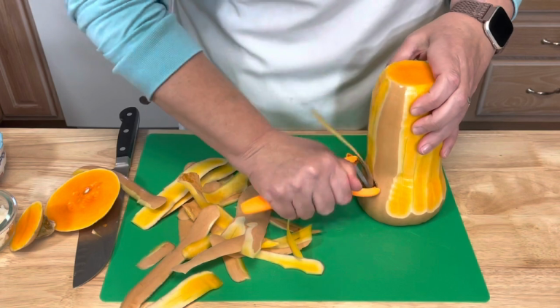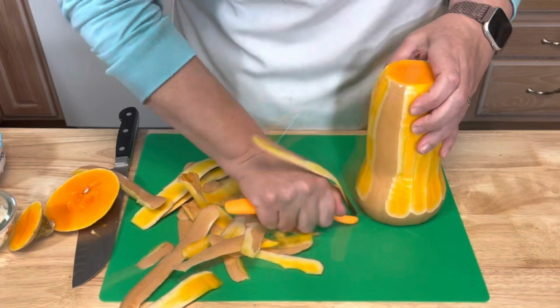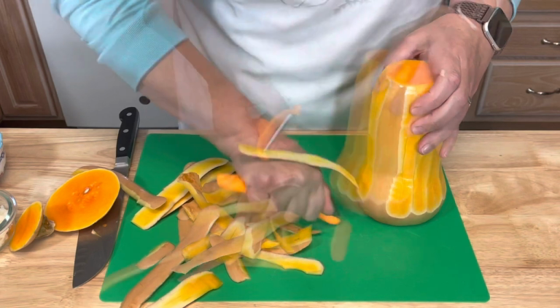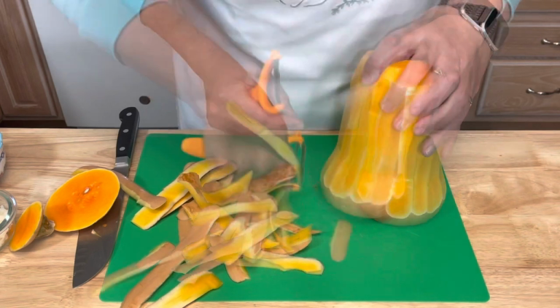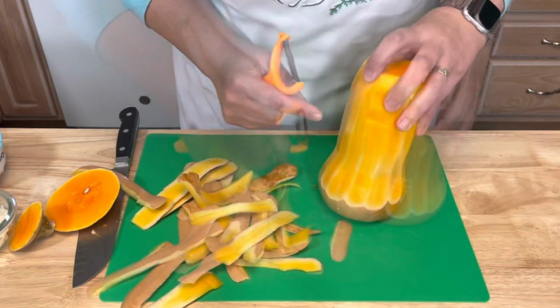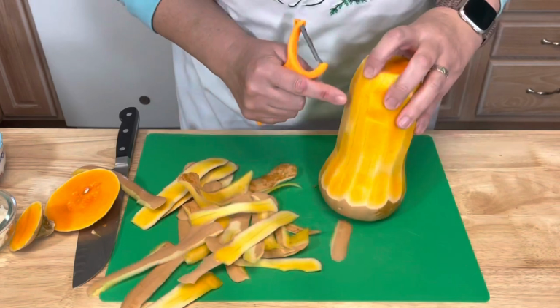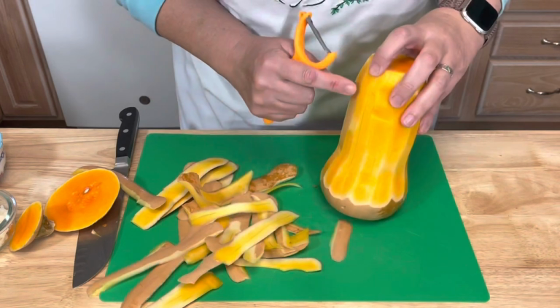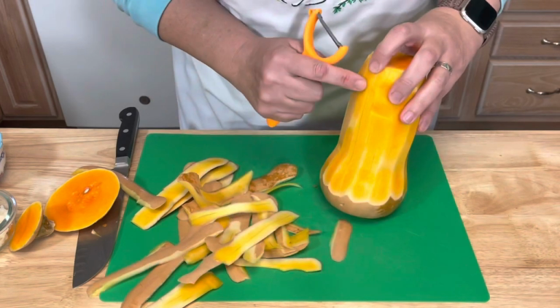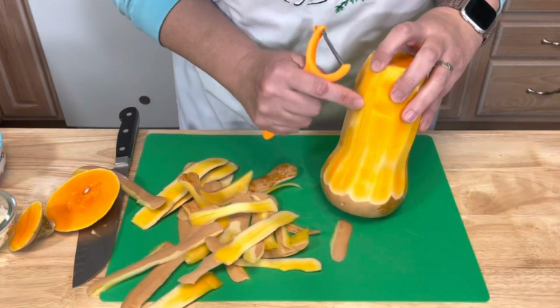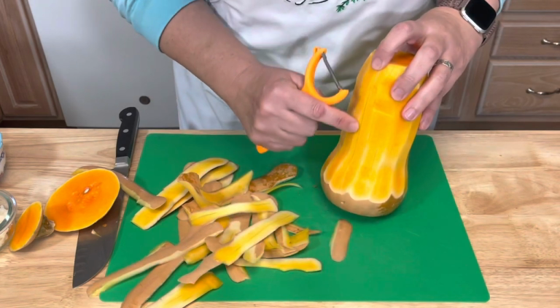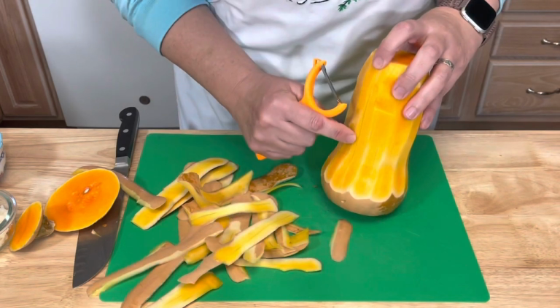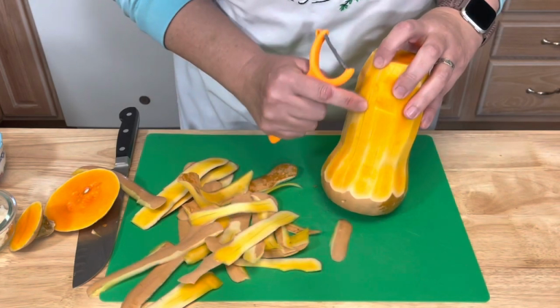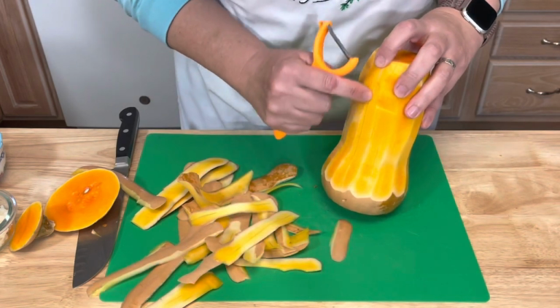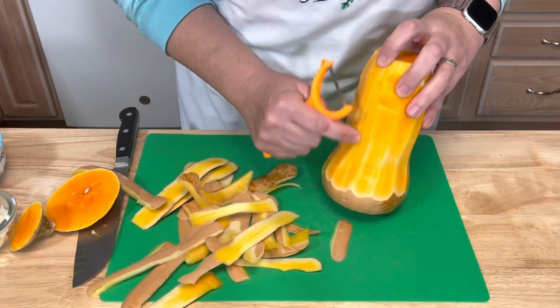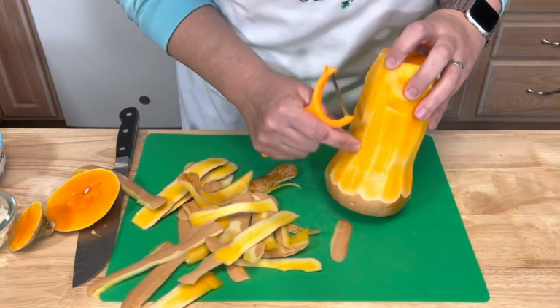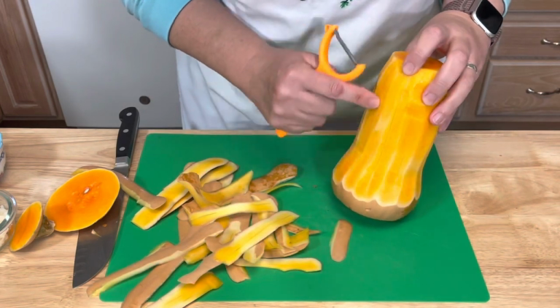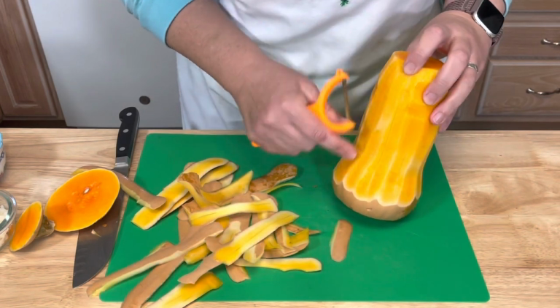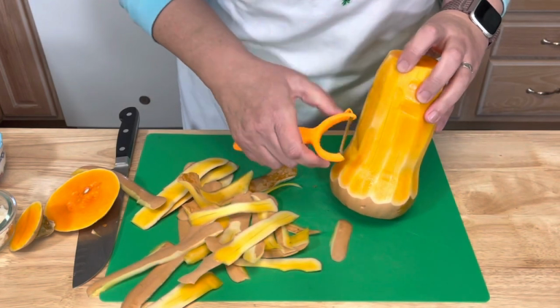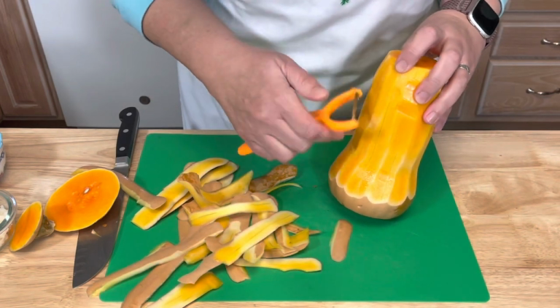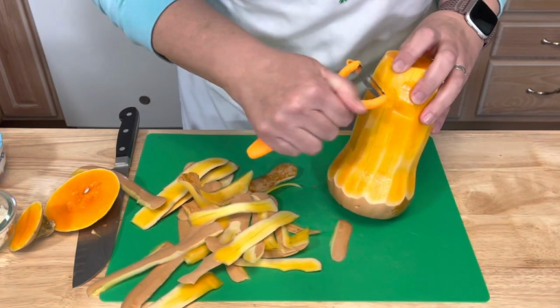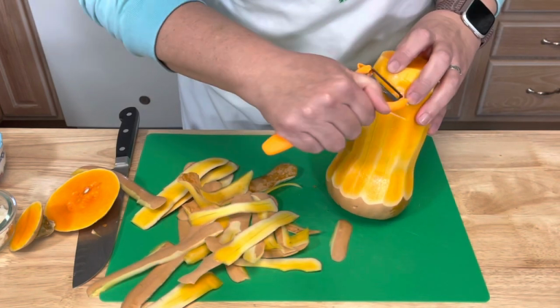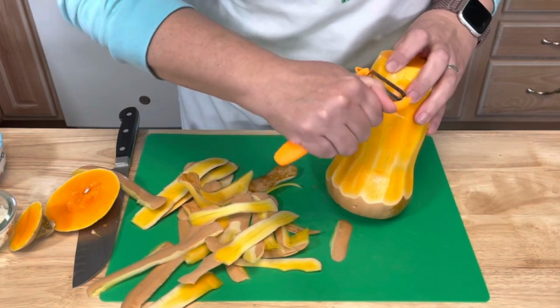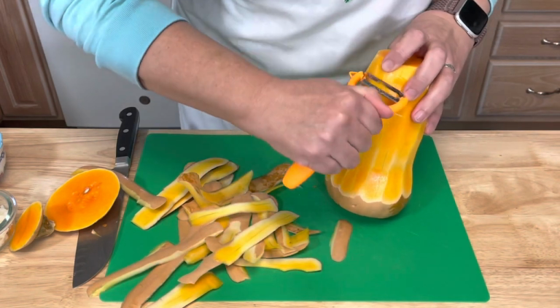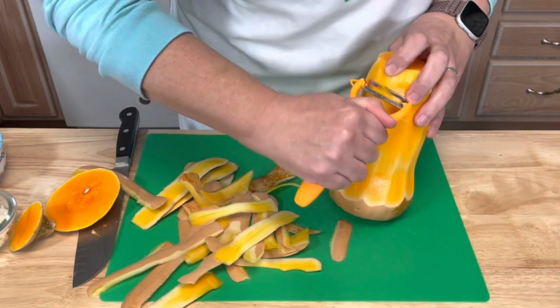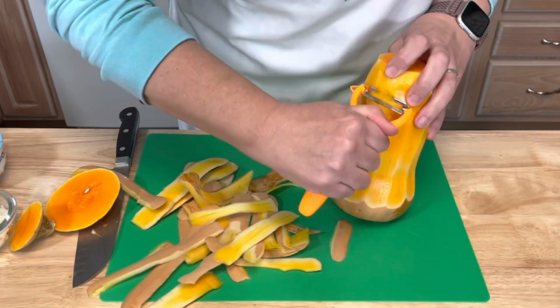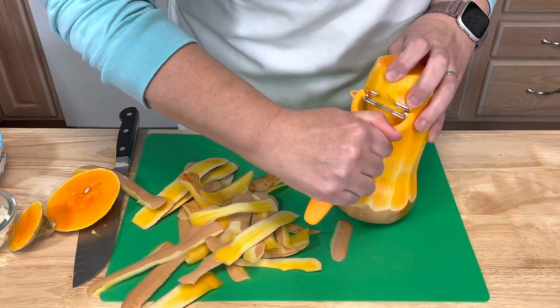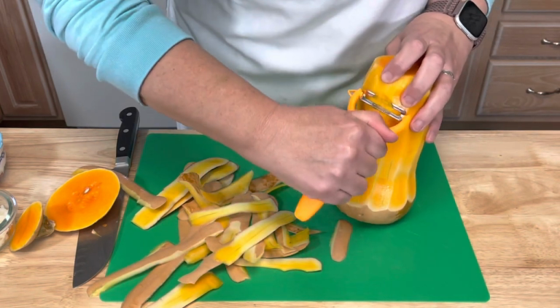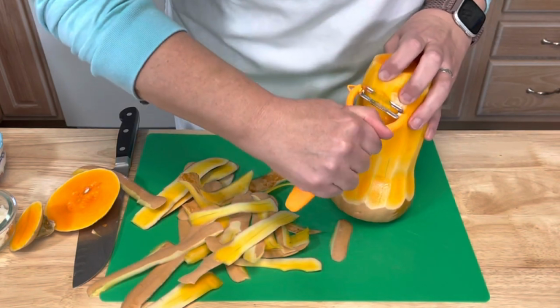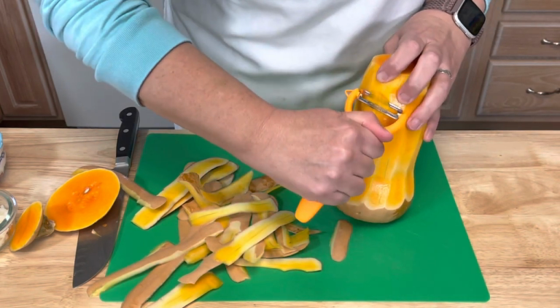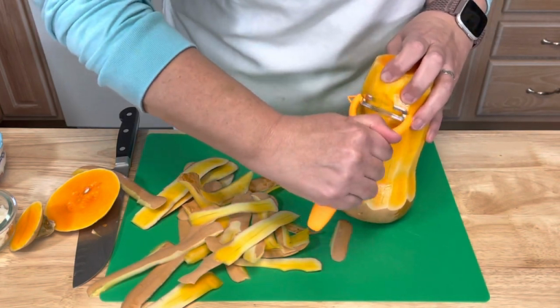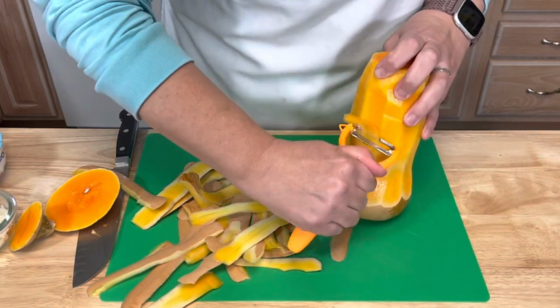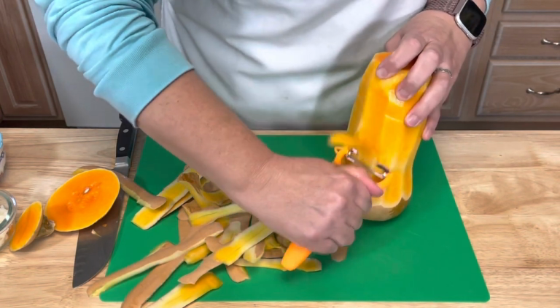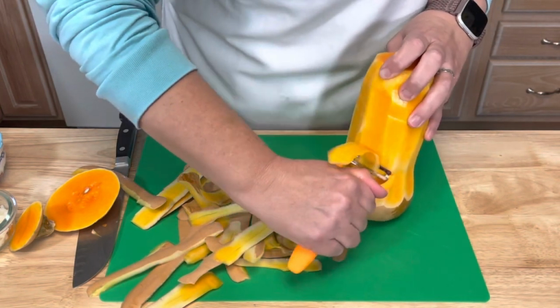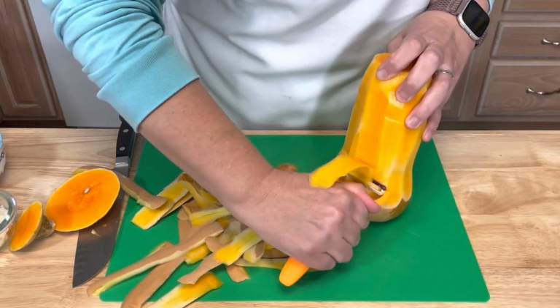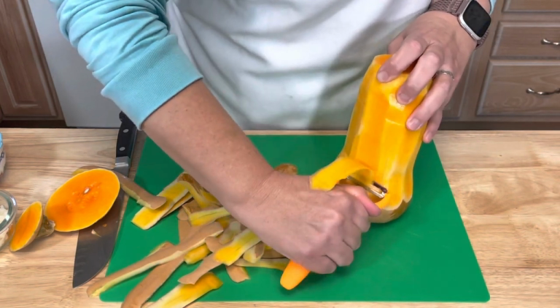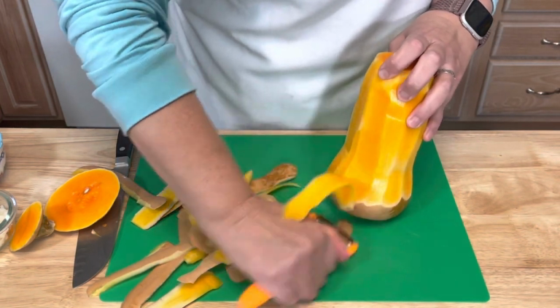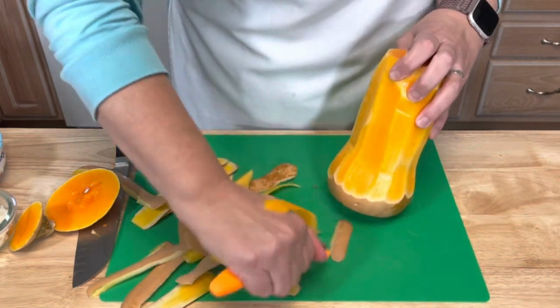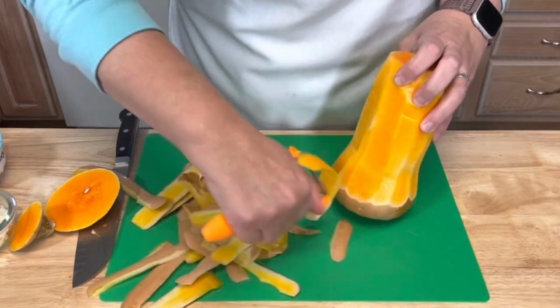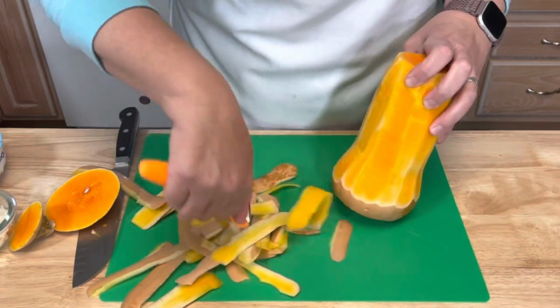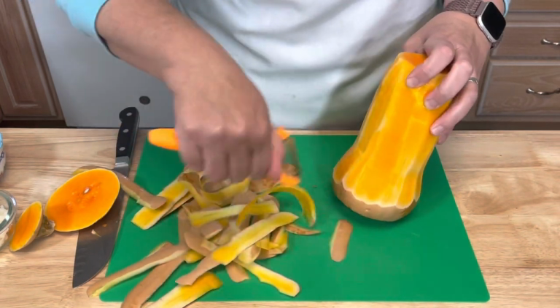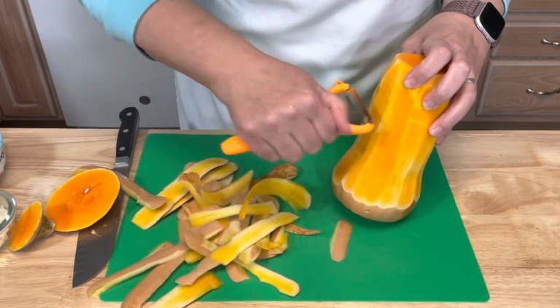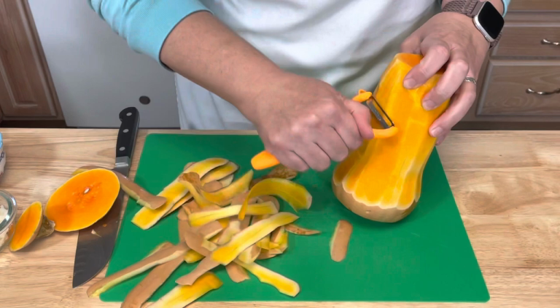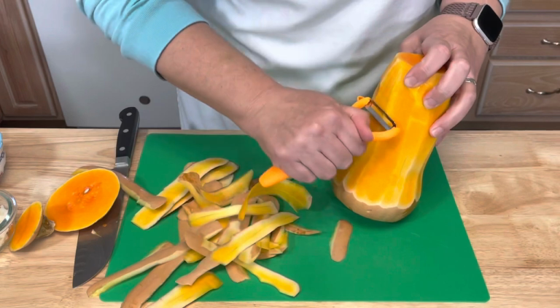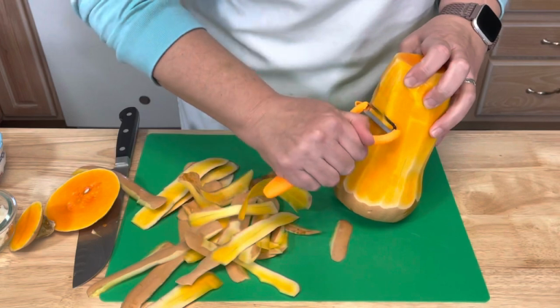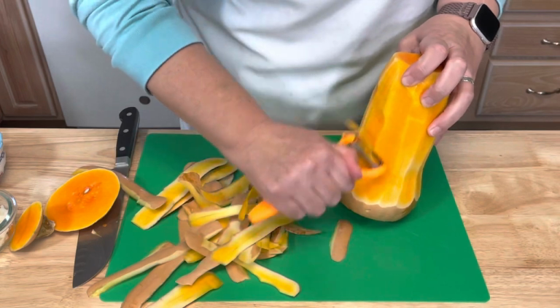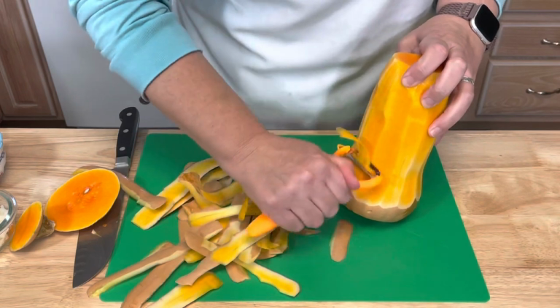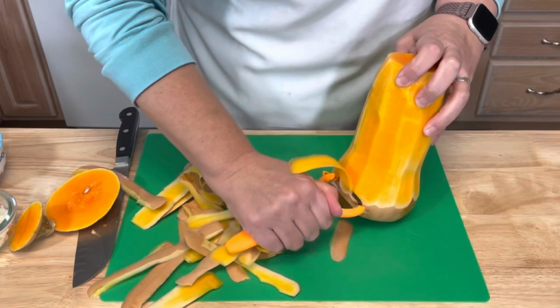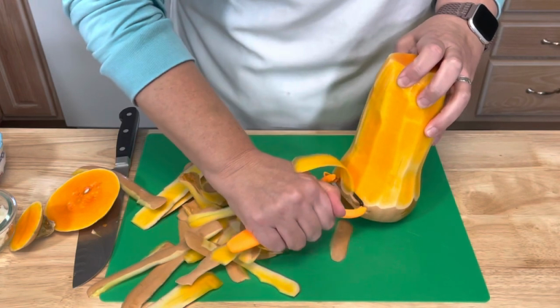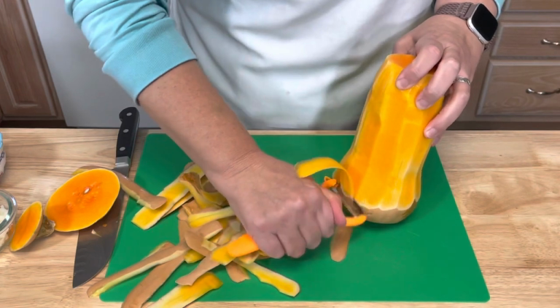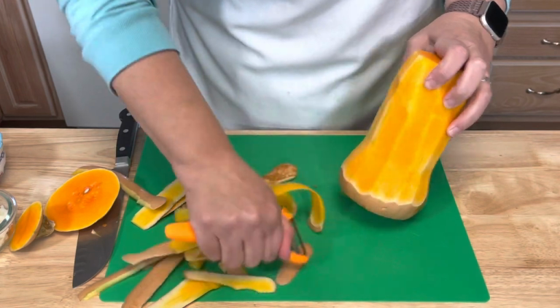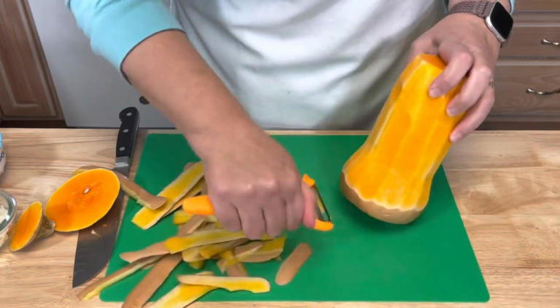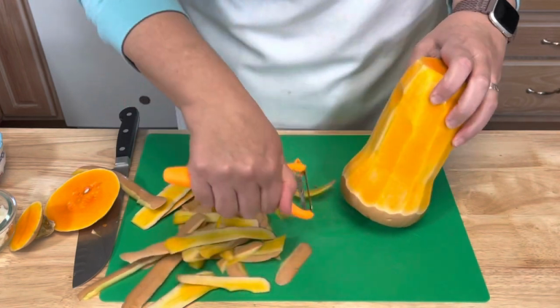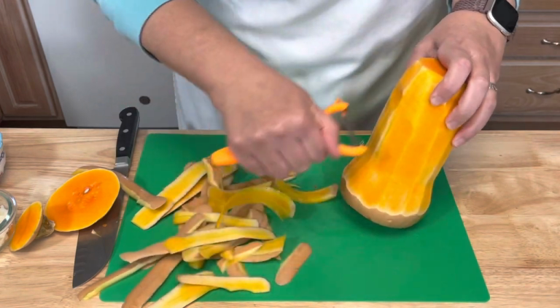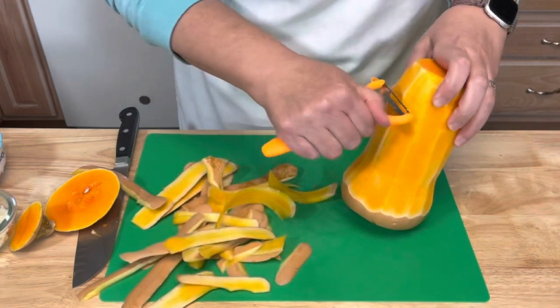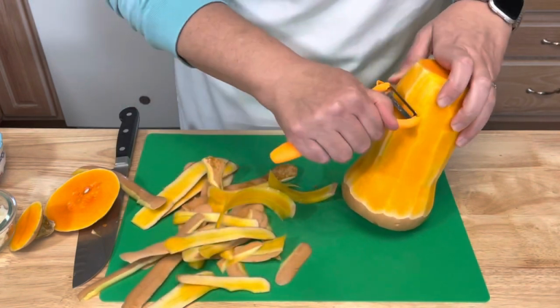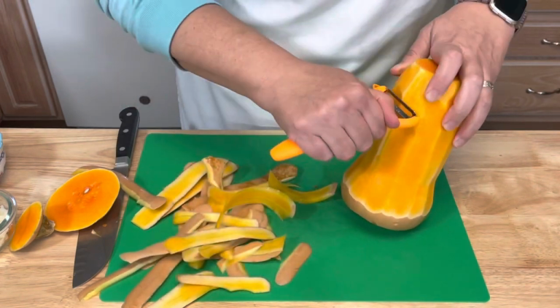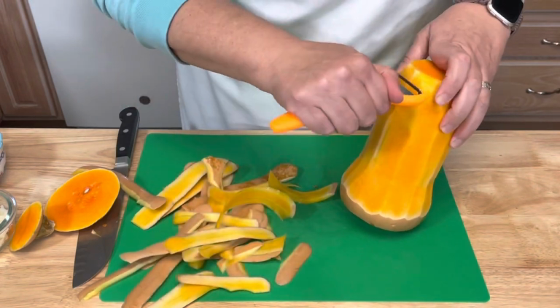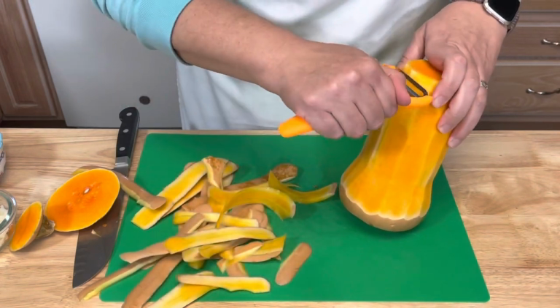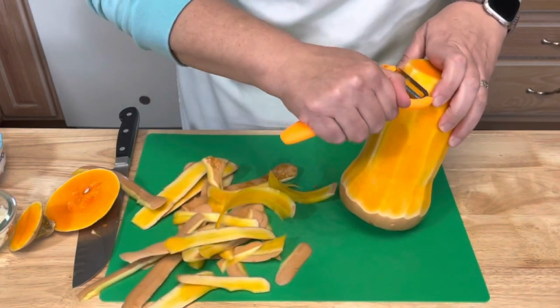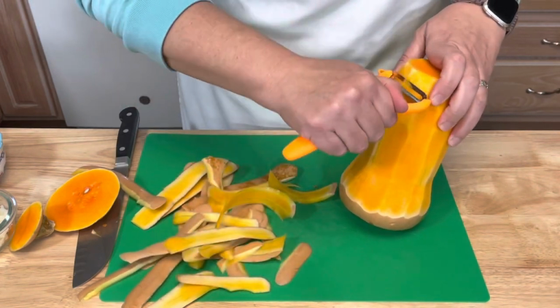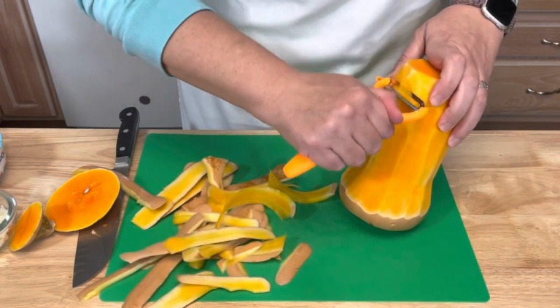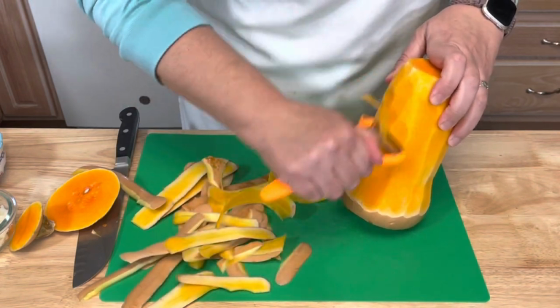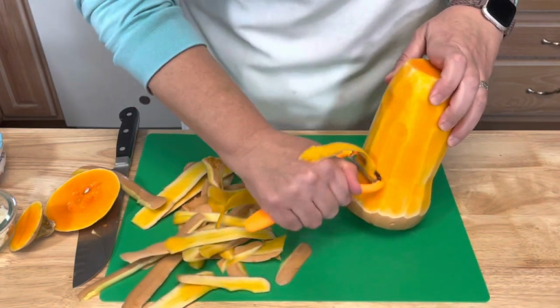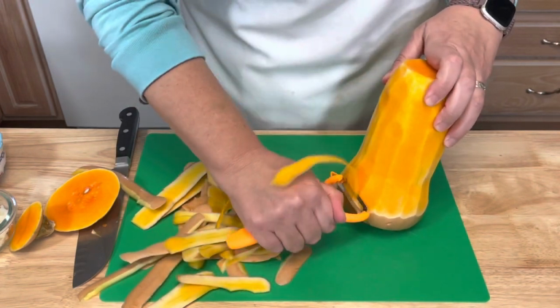I'm also going to go back and remove any green lines you can see — I don't want to see any of the green lines because they can be bitter.